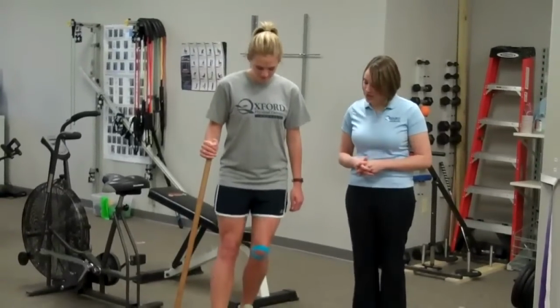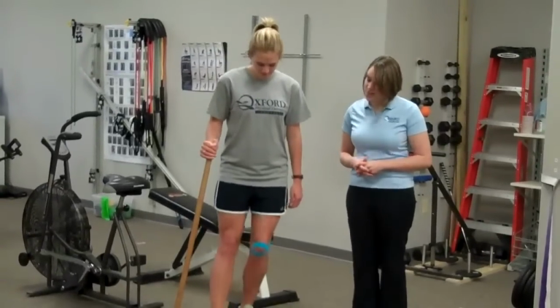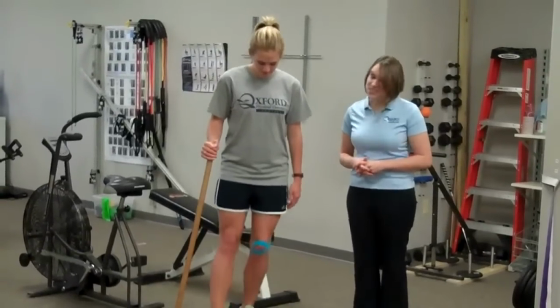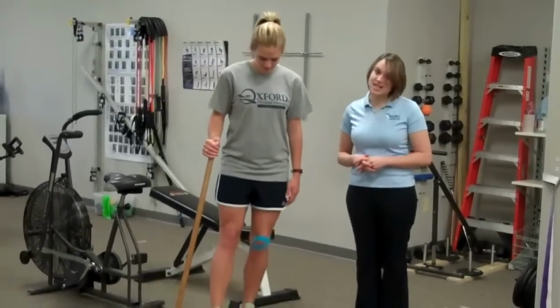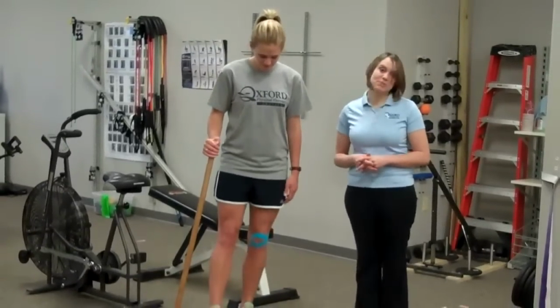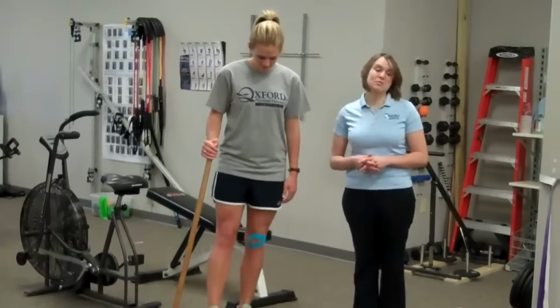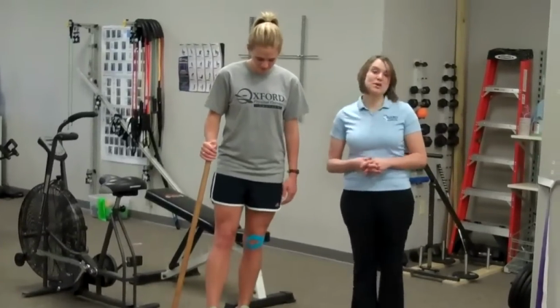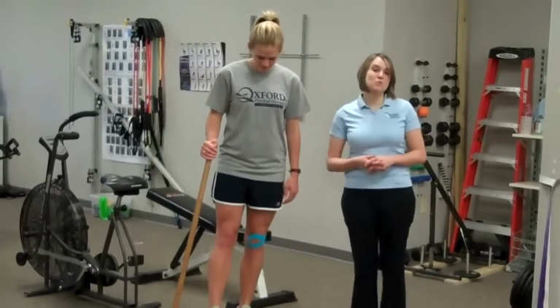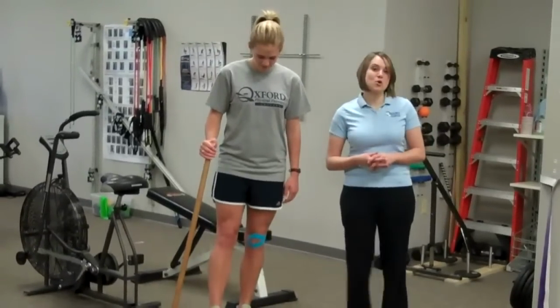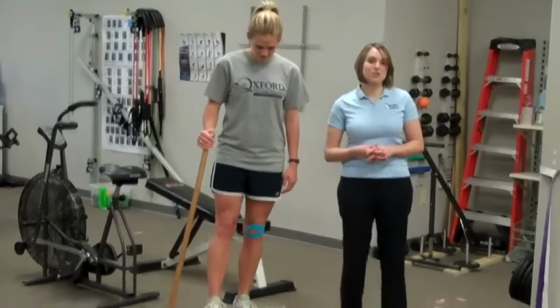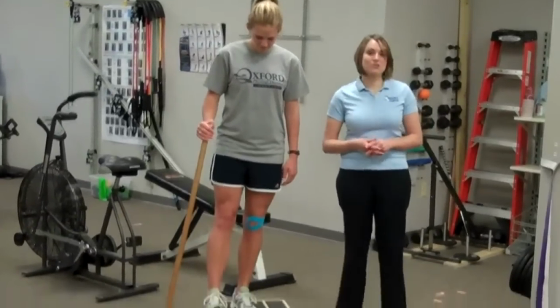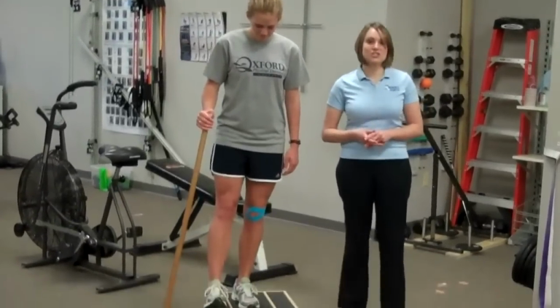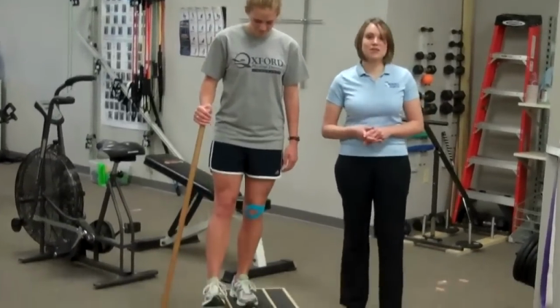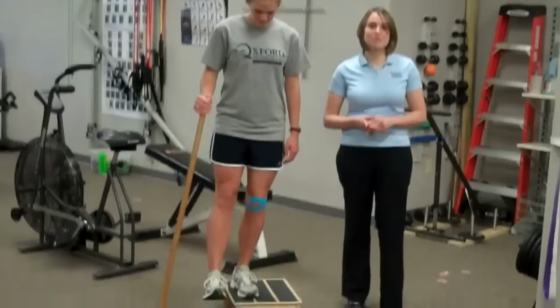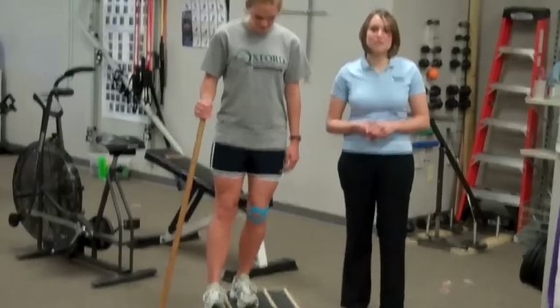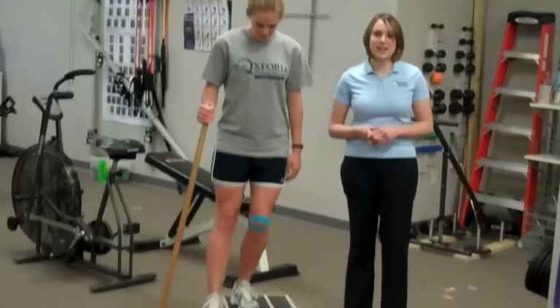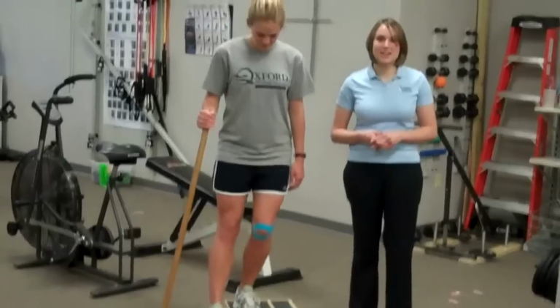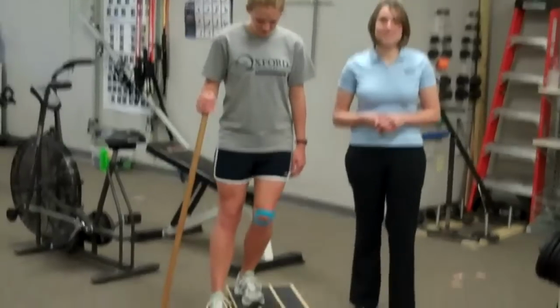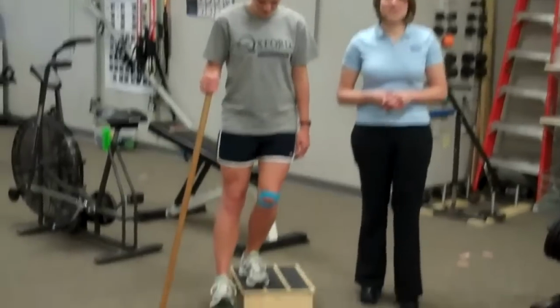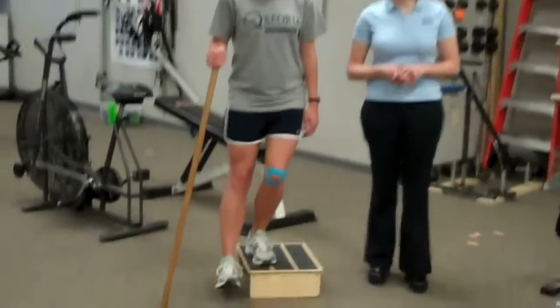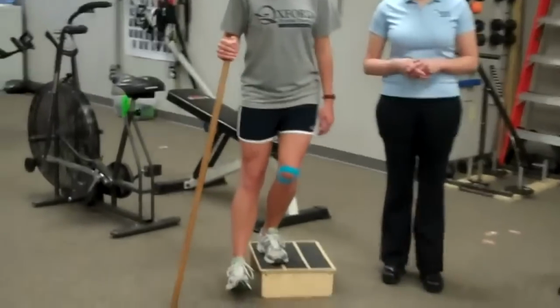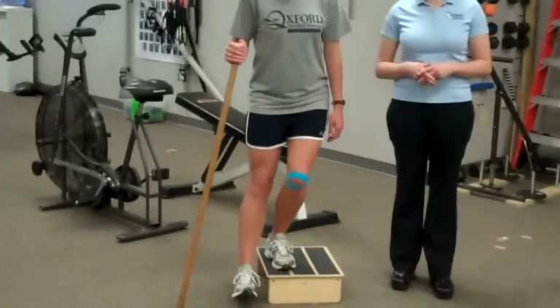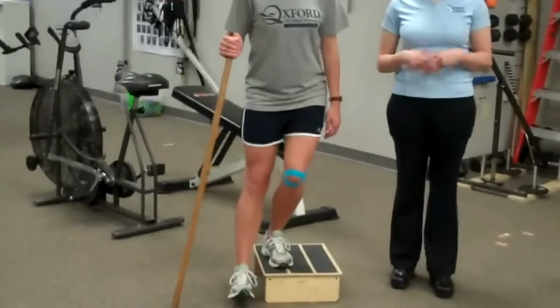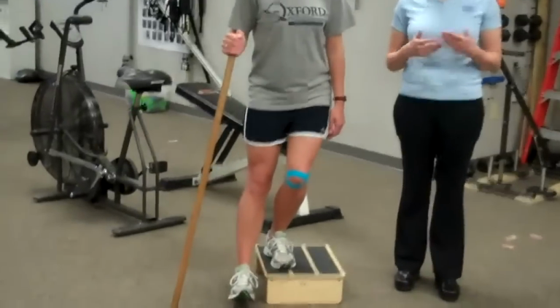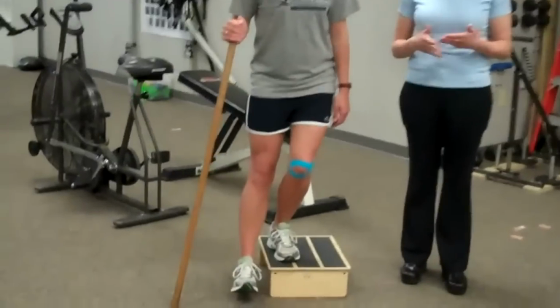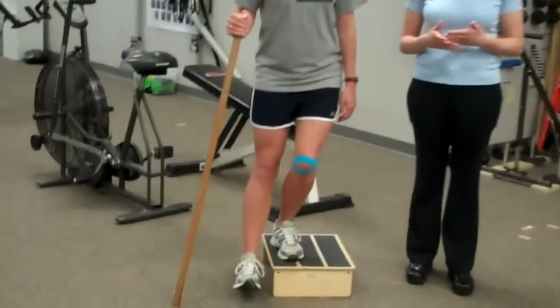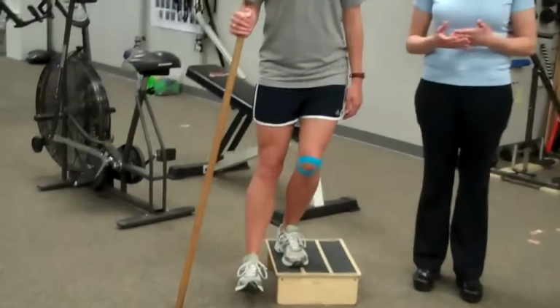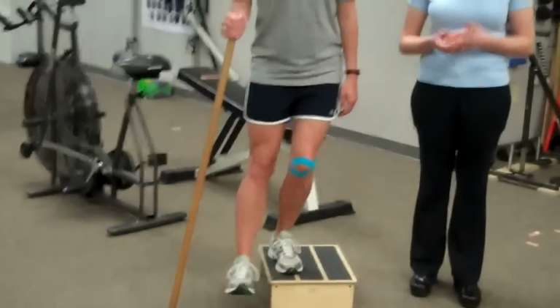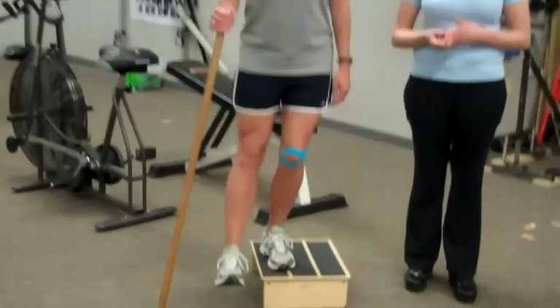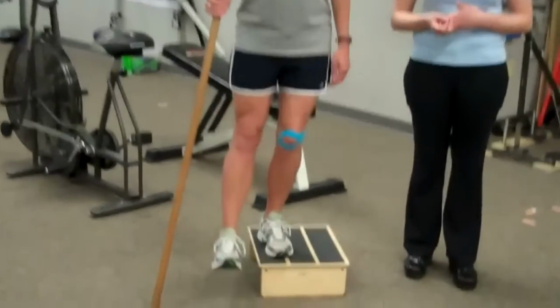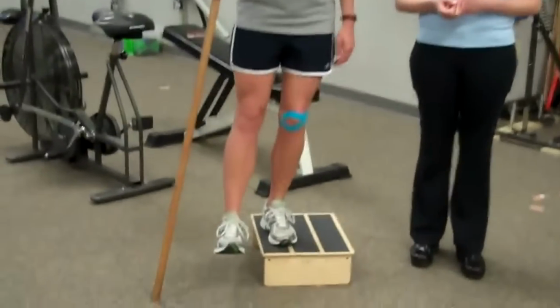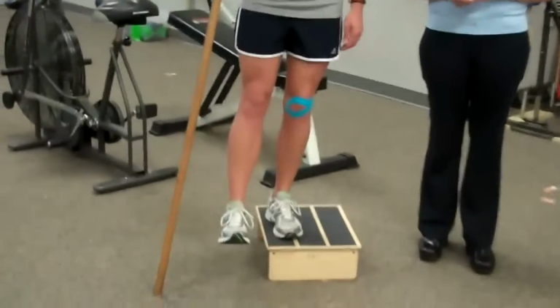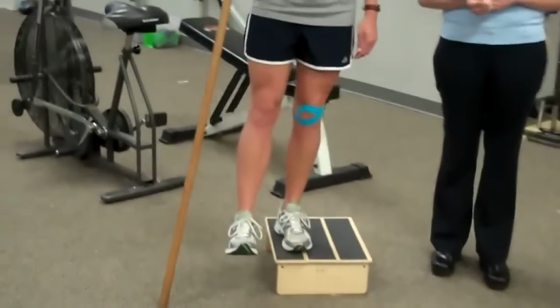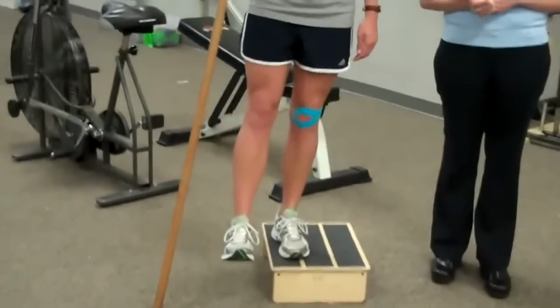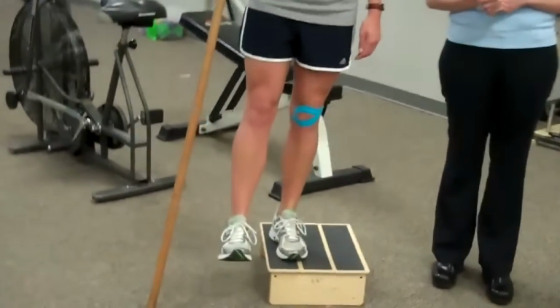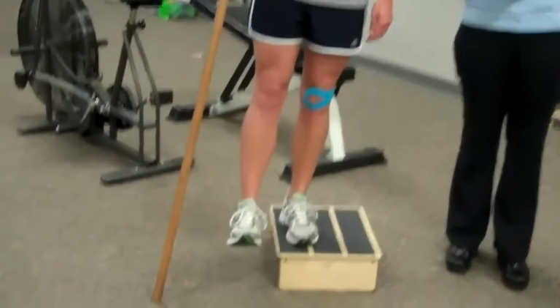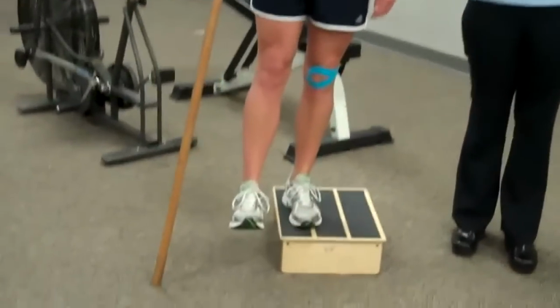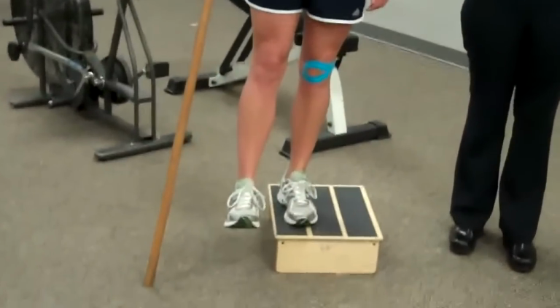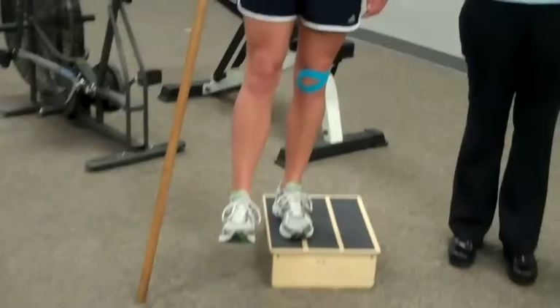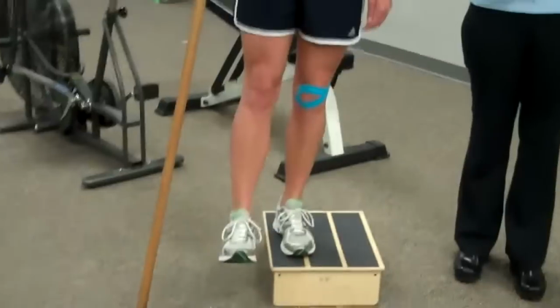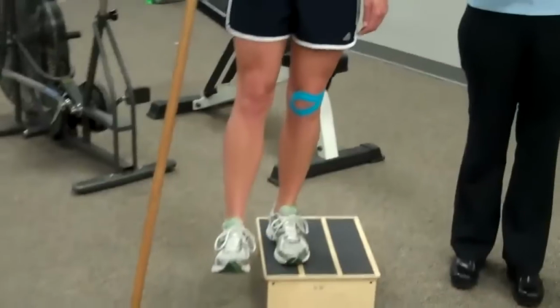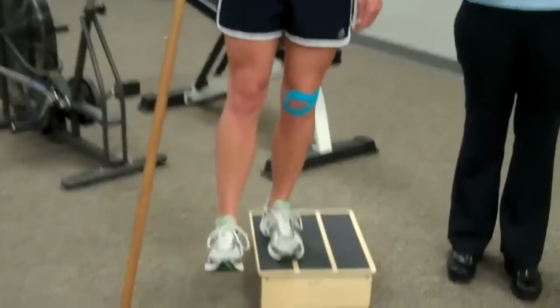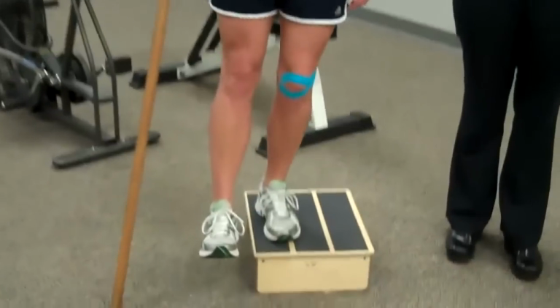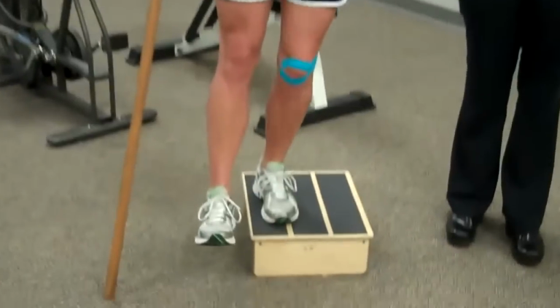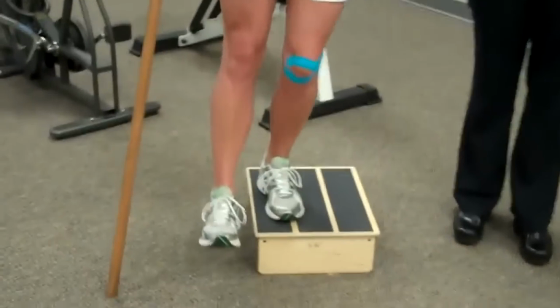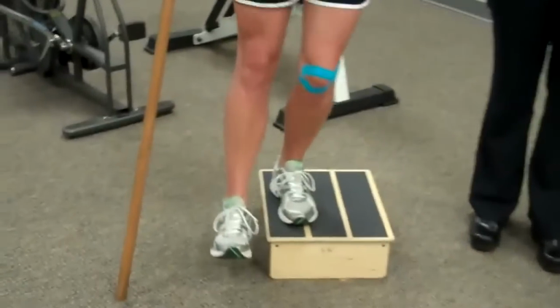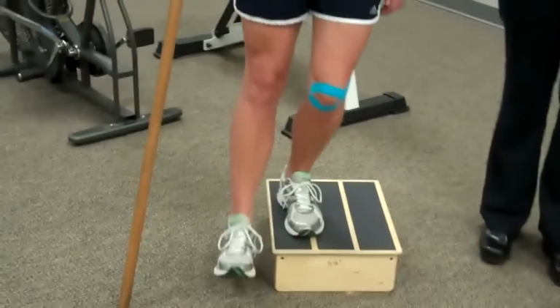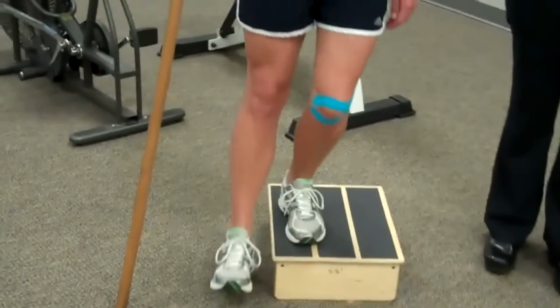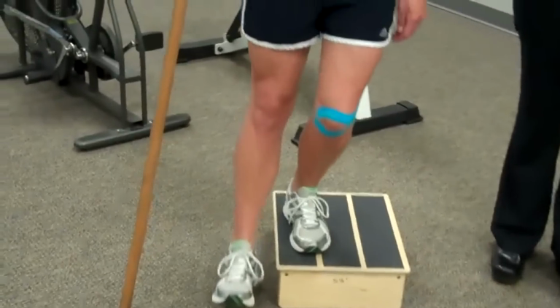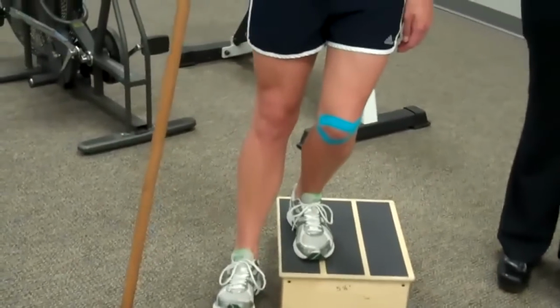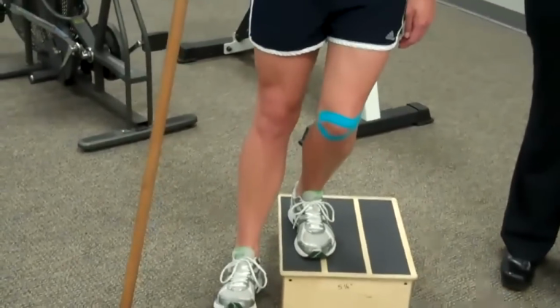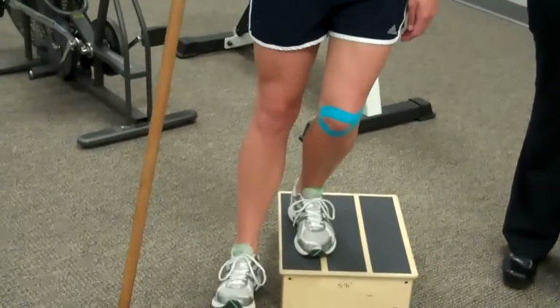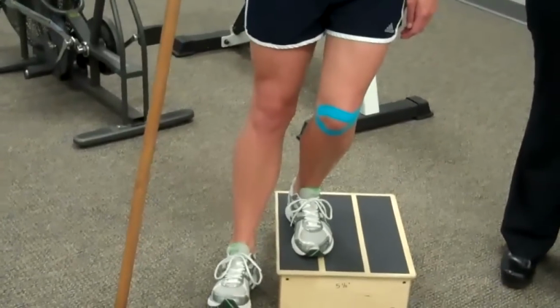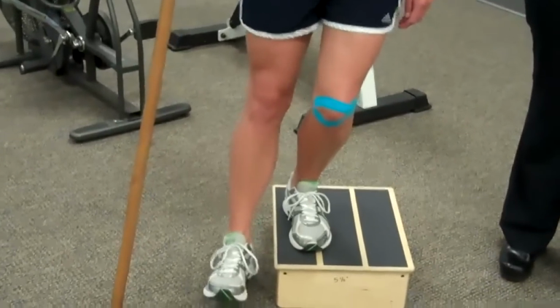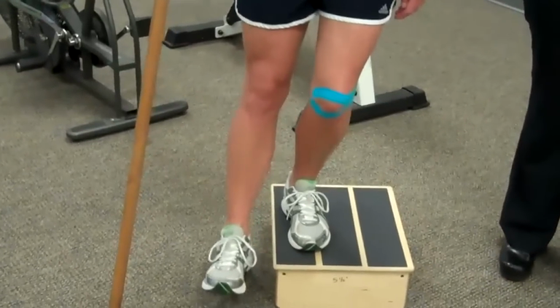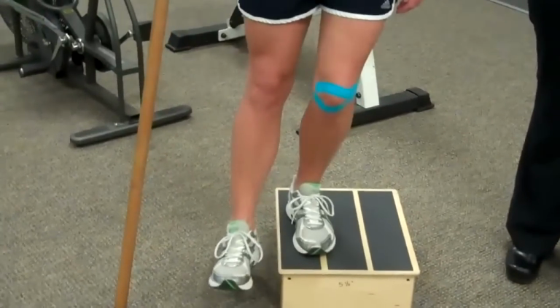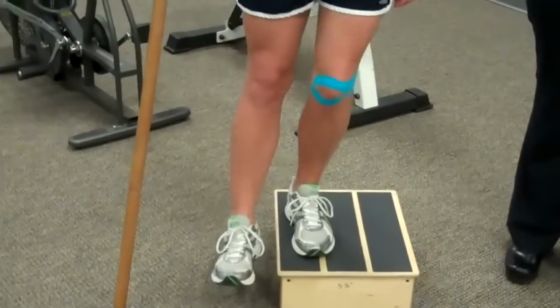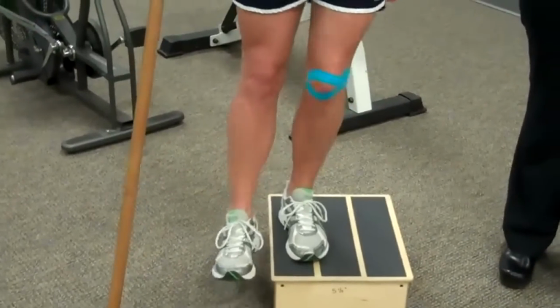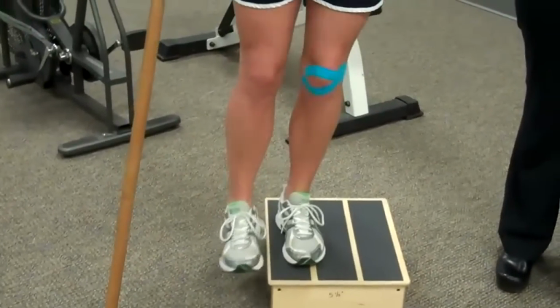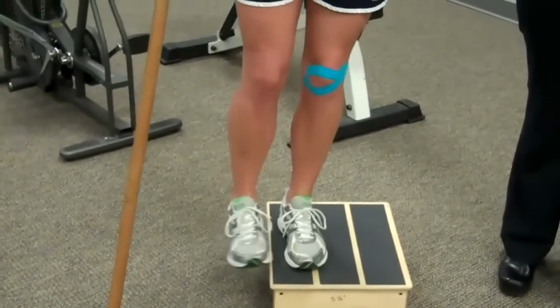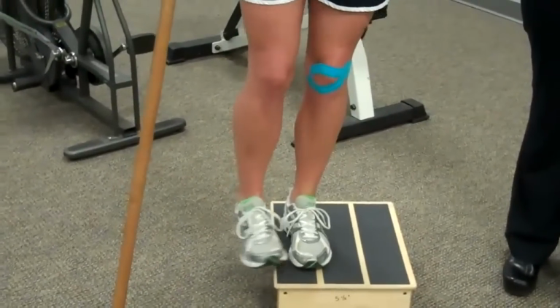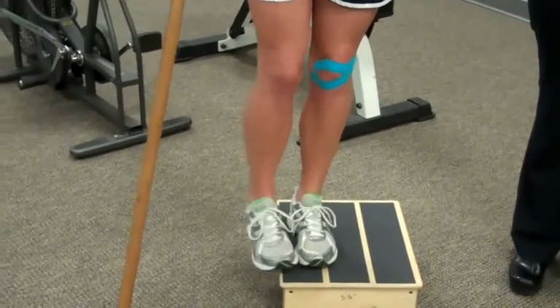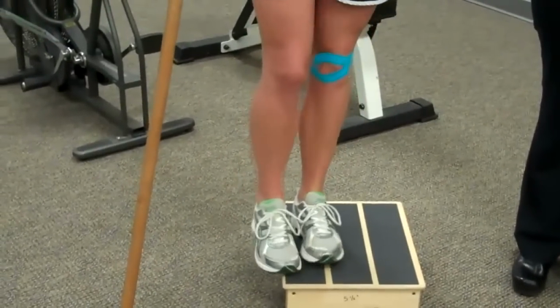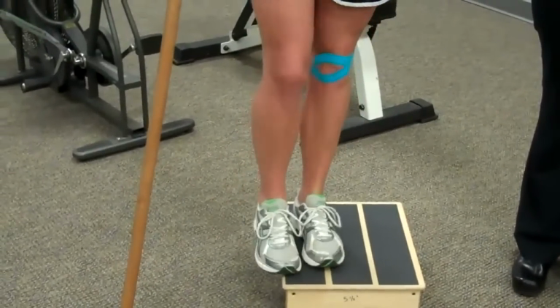The tape can be worn for several days, including during activities like running or even with activities of daily living.